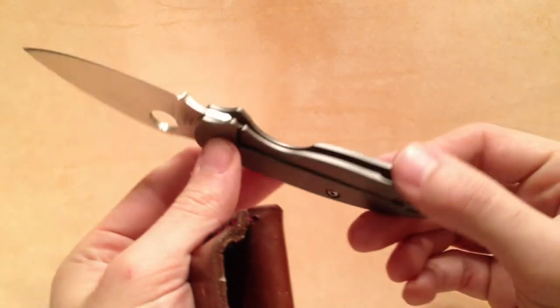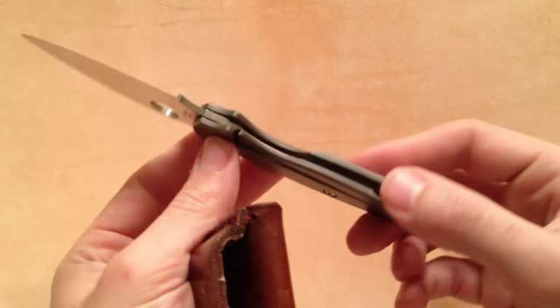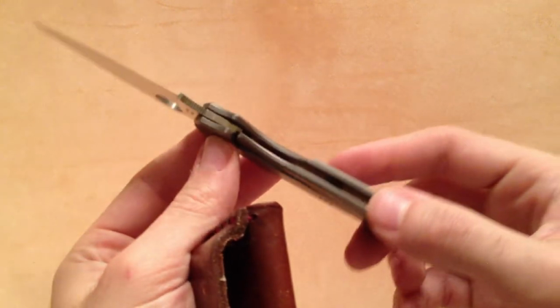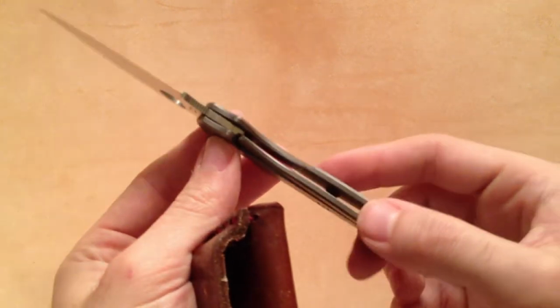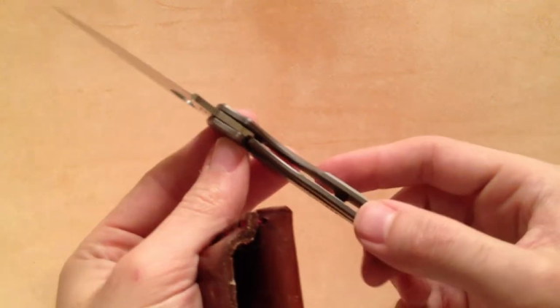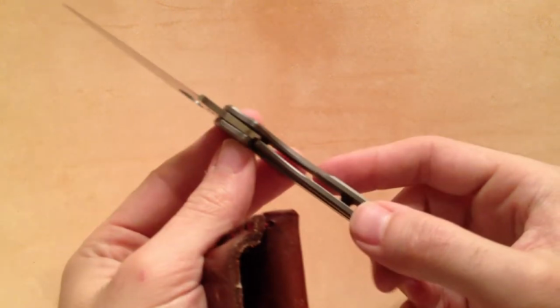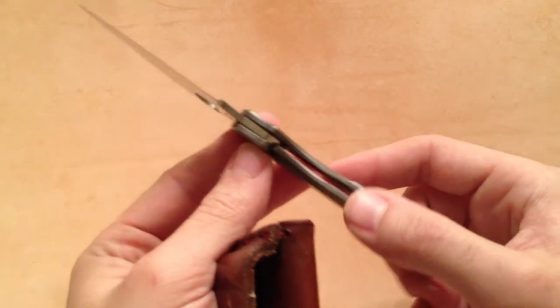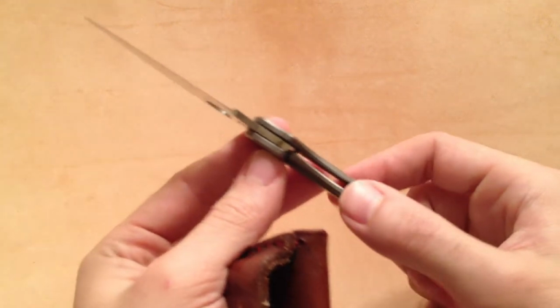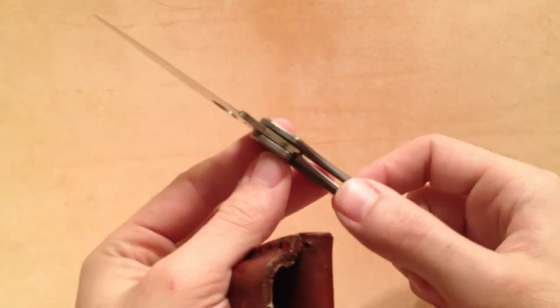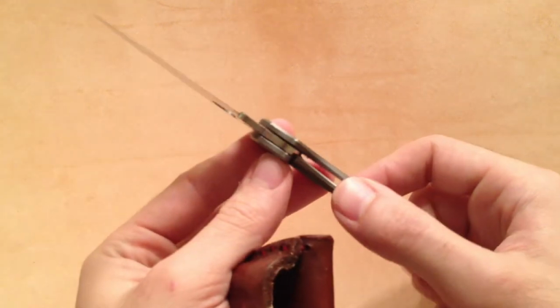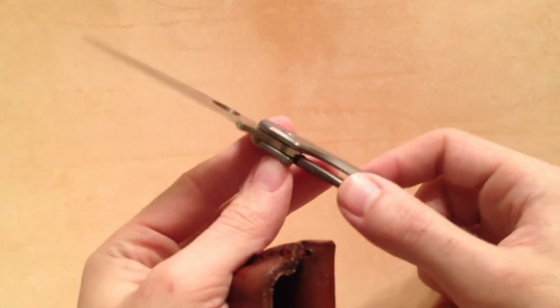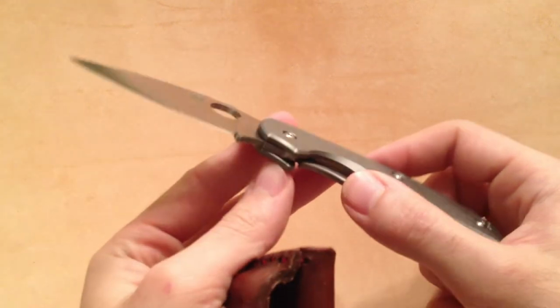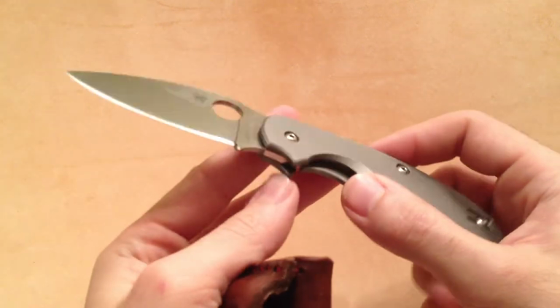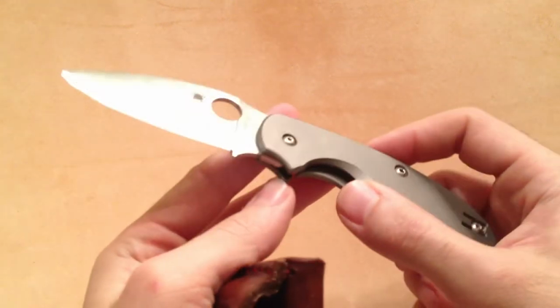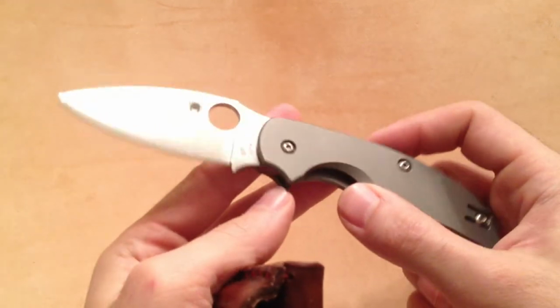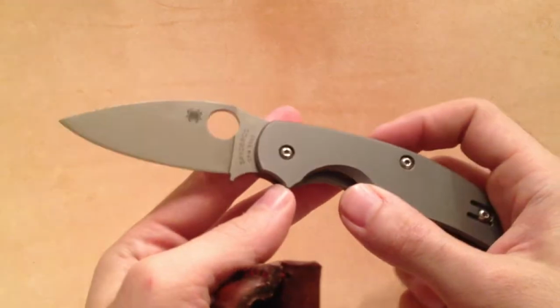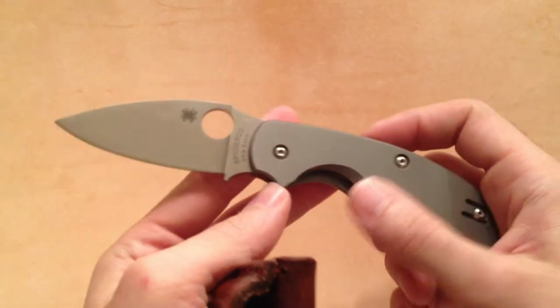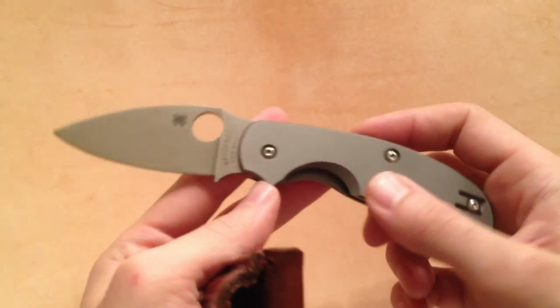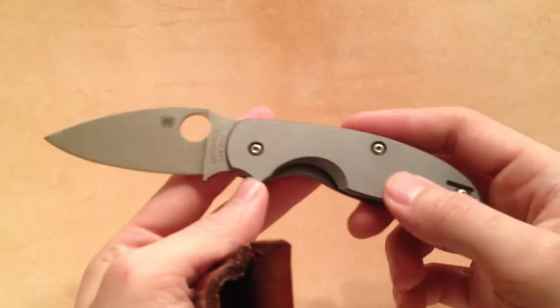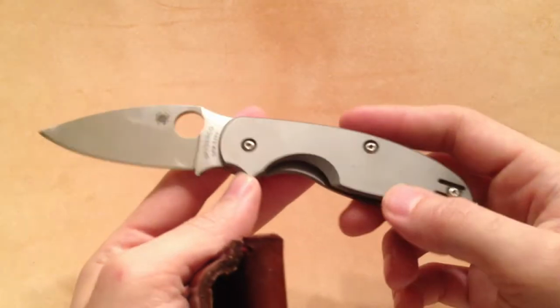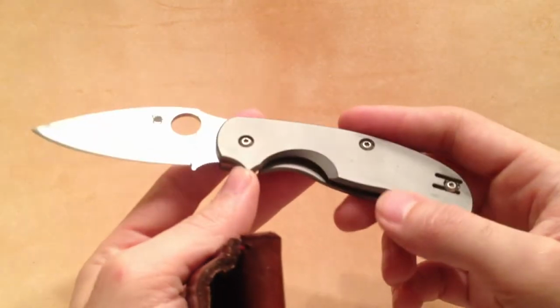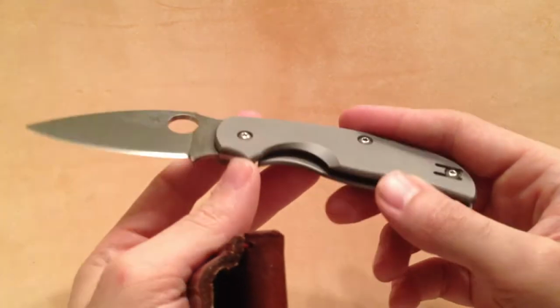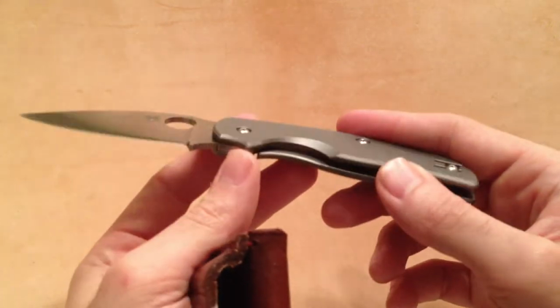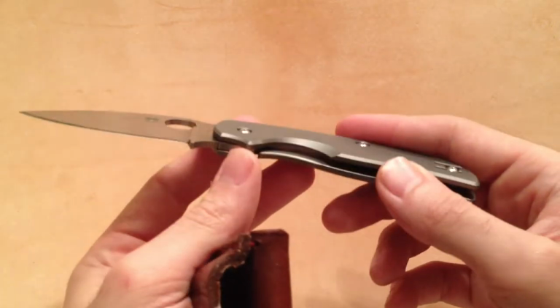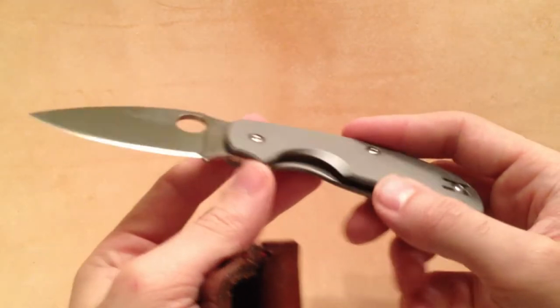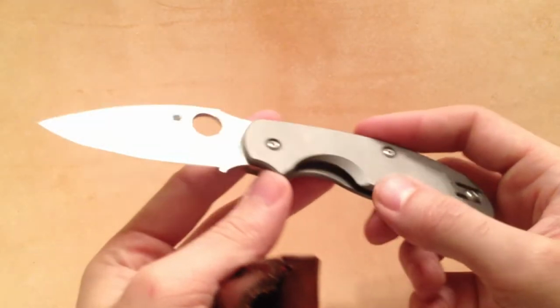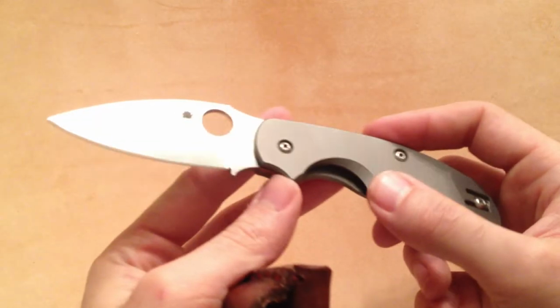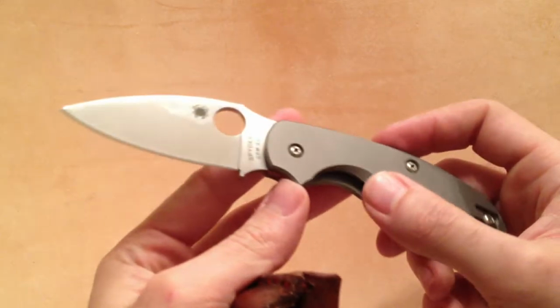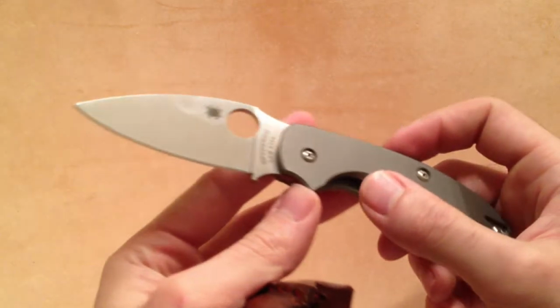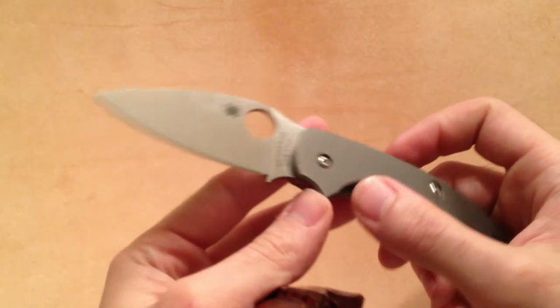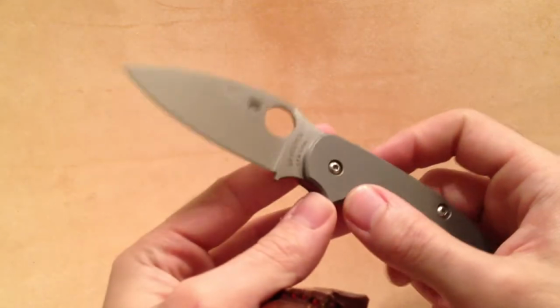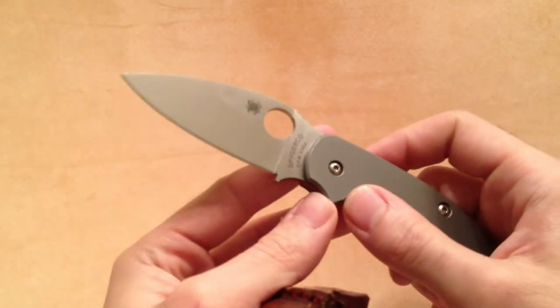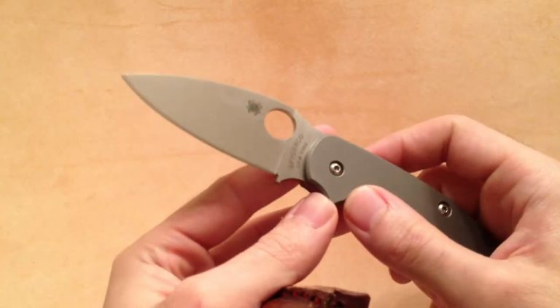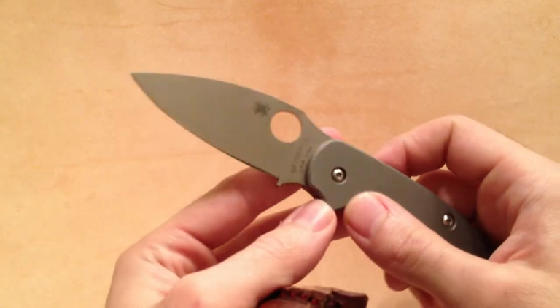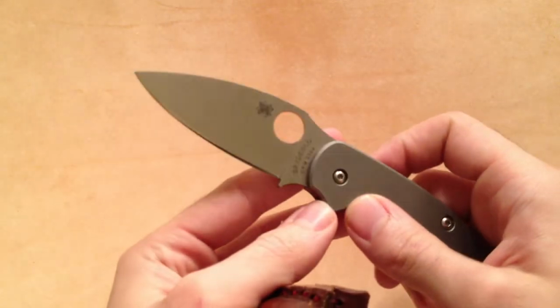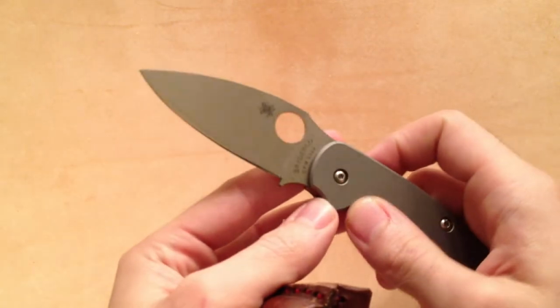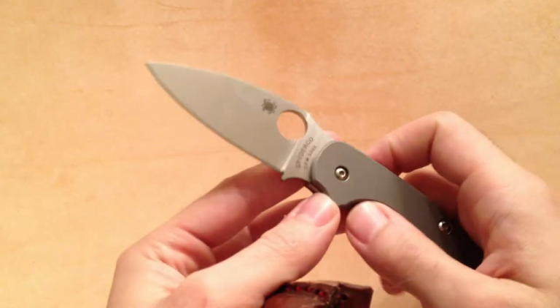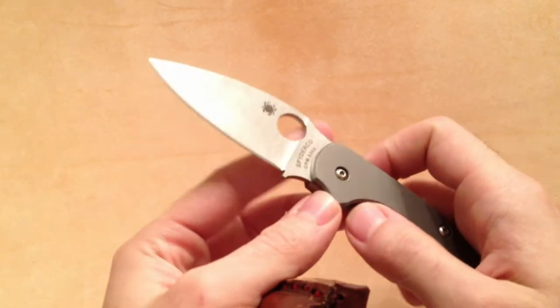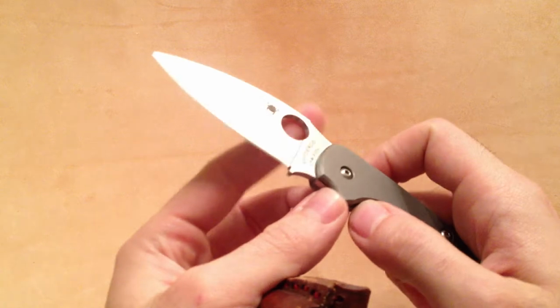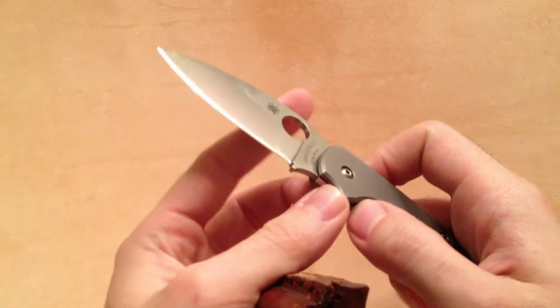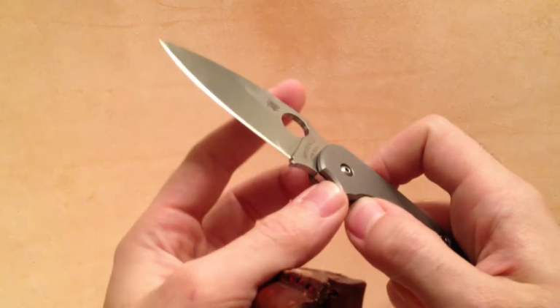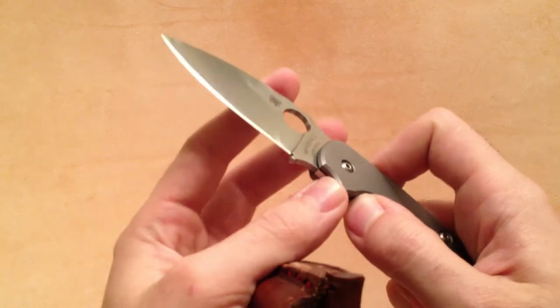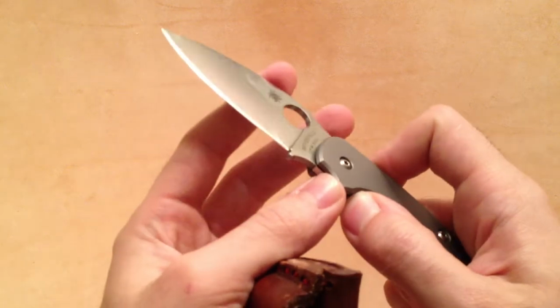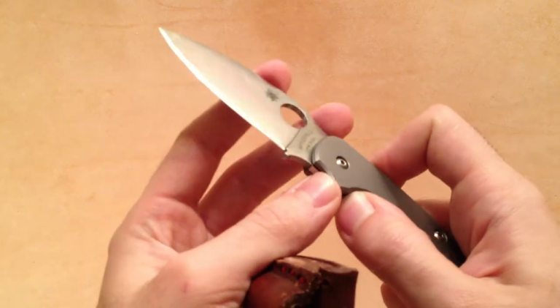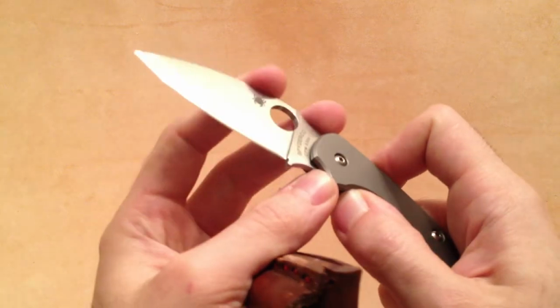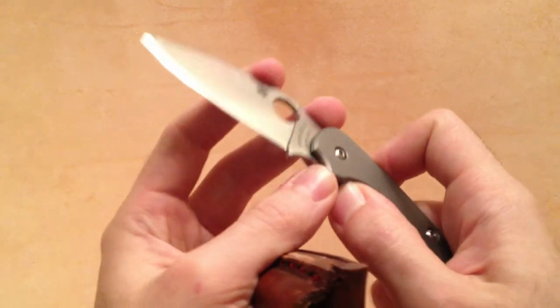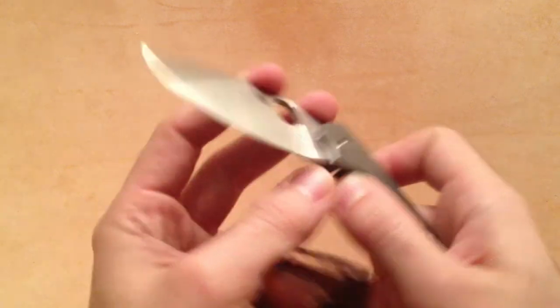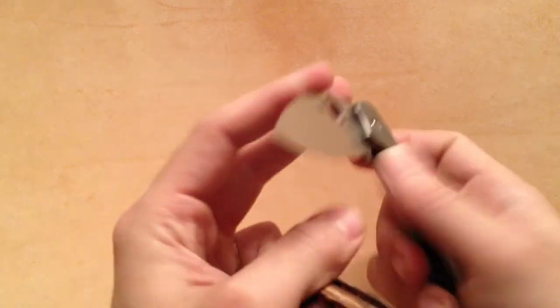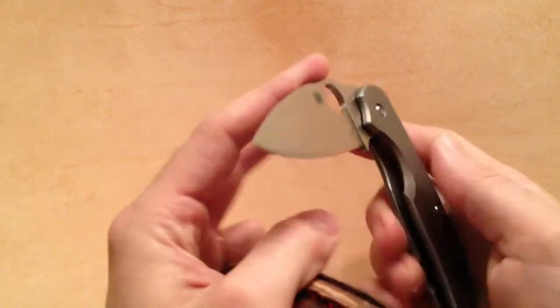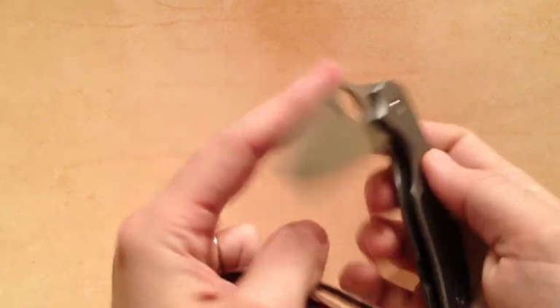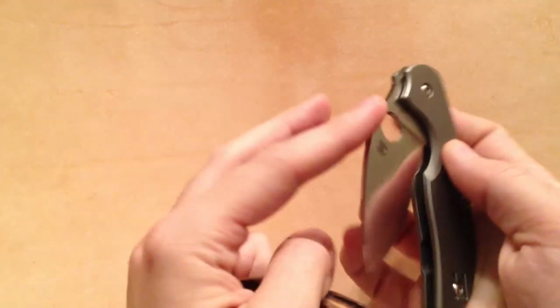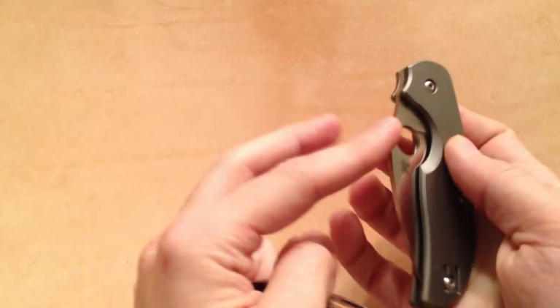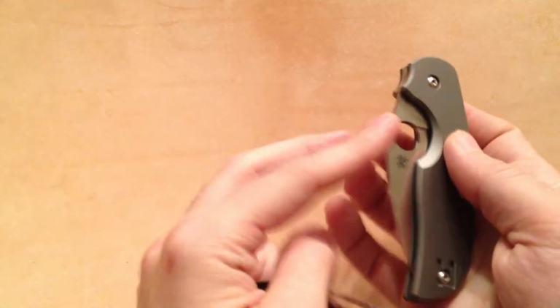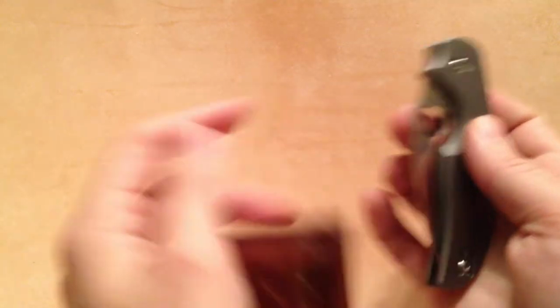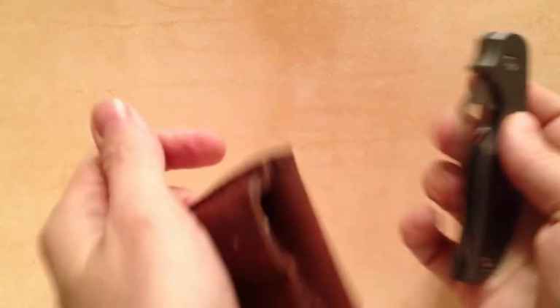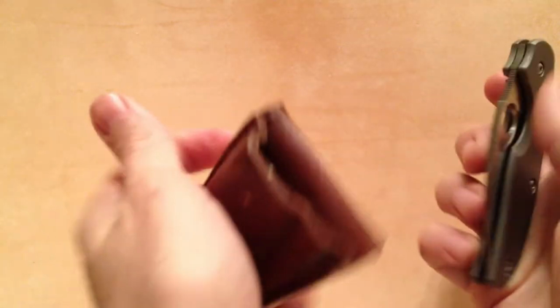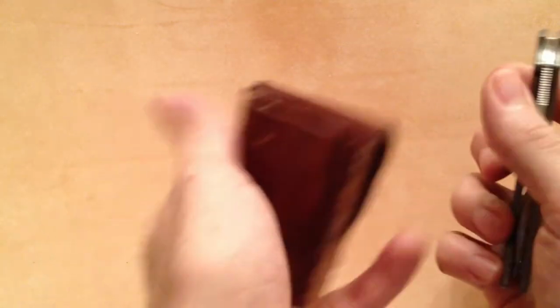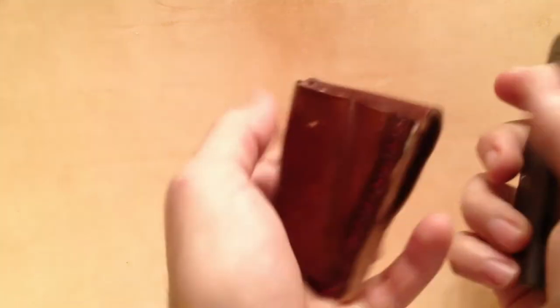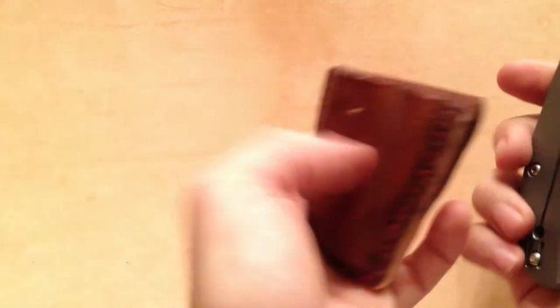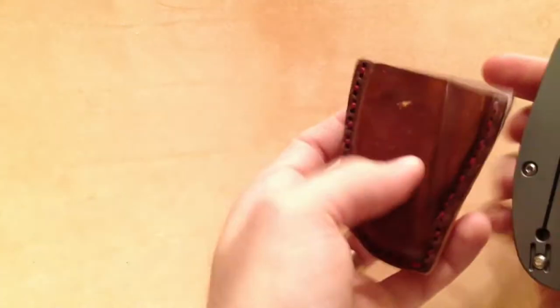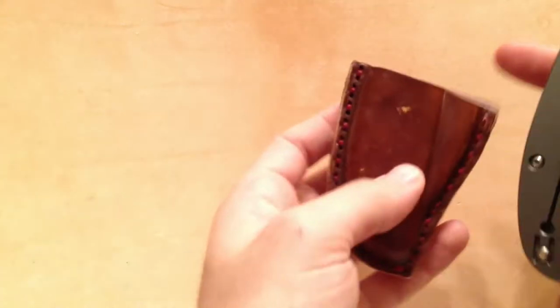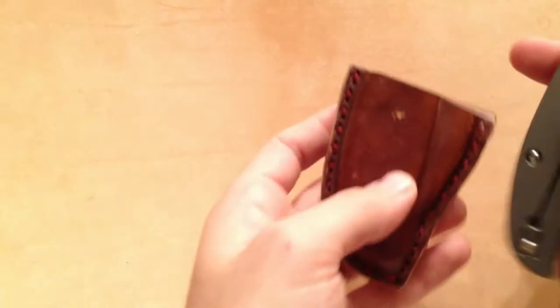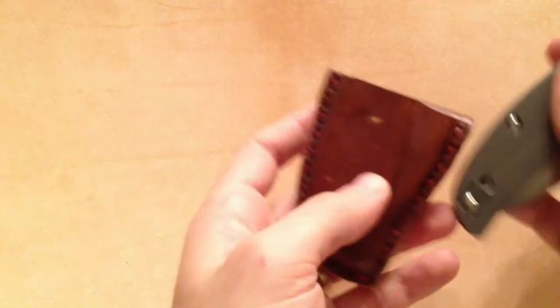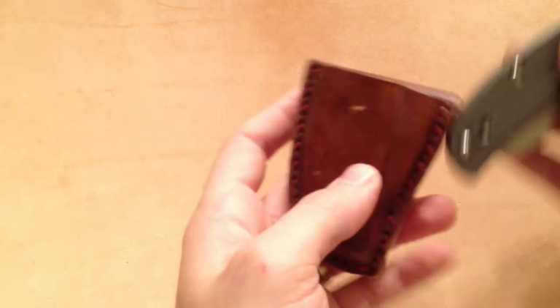It's got a frame lock and titanium handles. Again, that CPM S30V, which is a great steel.